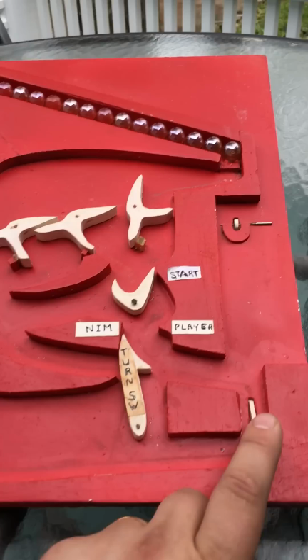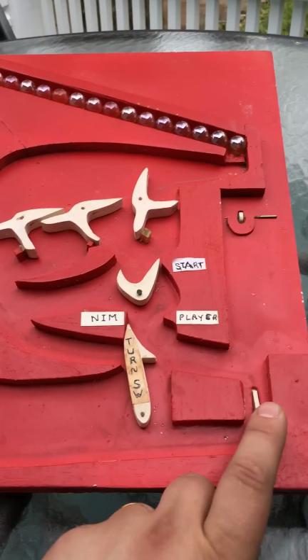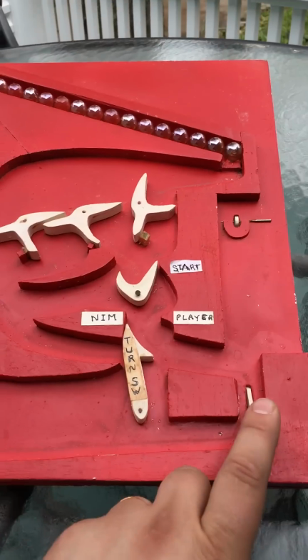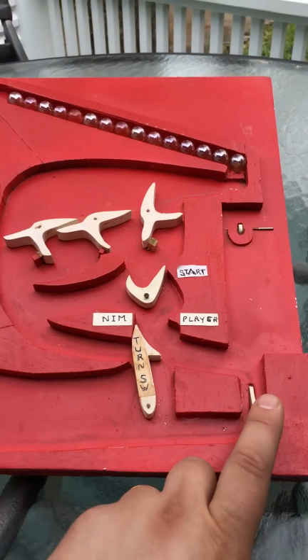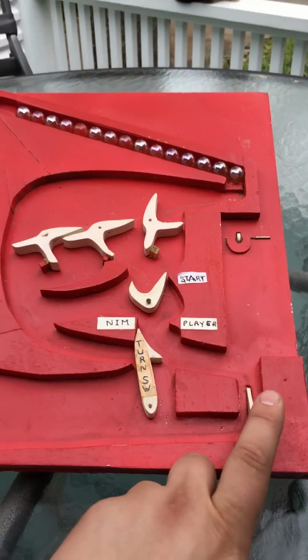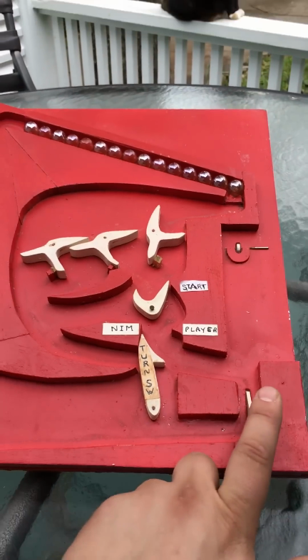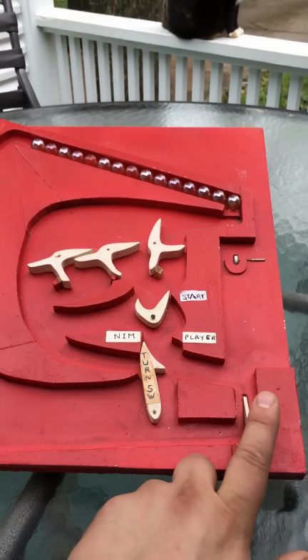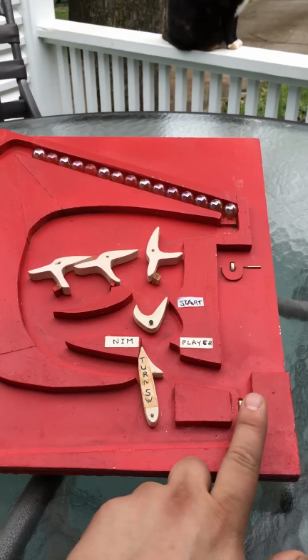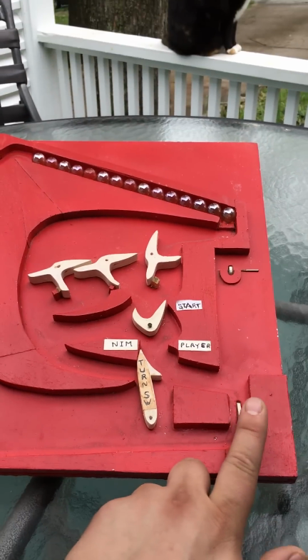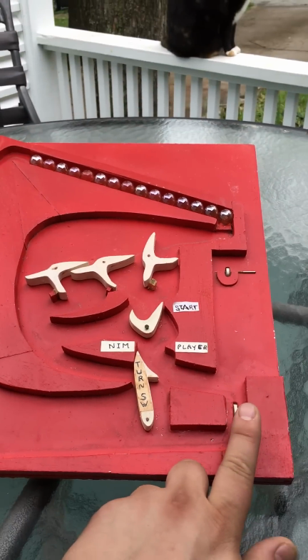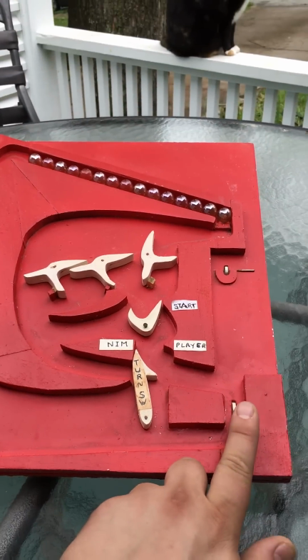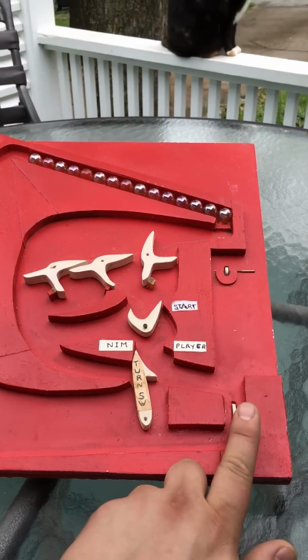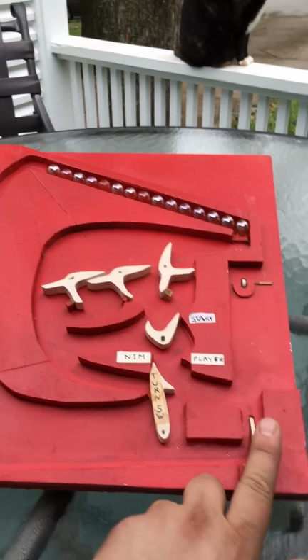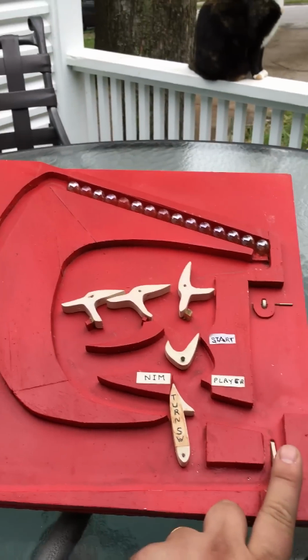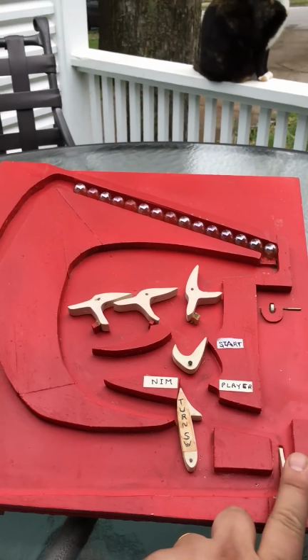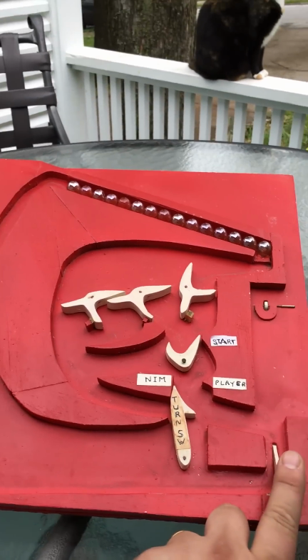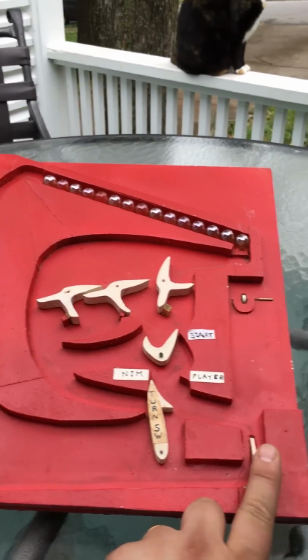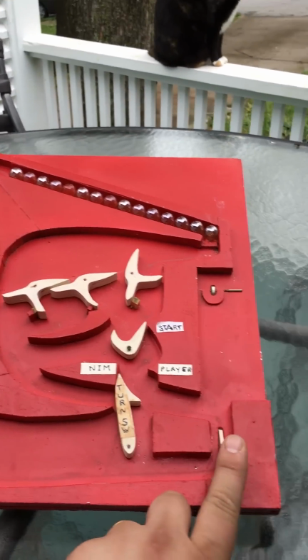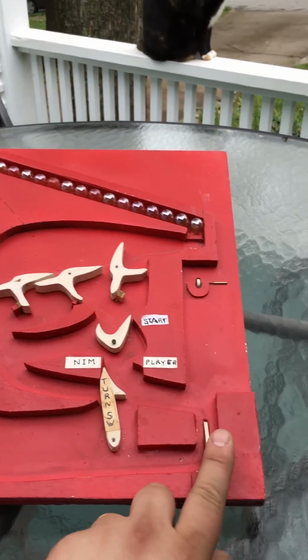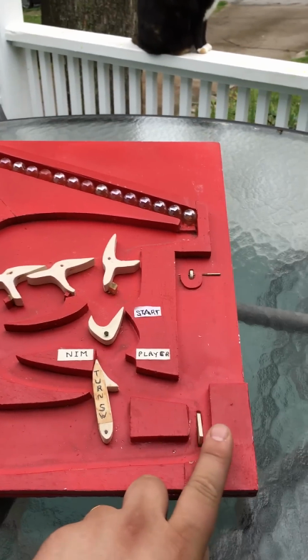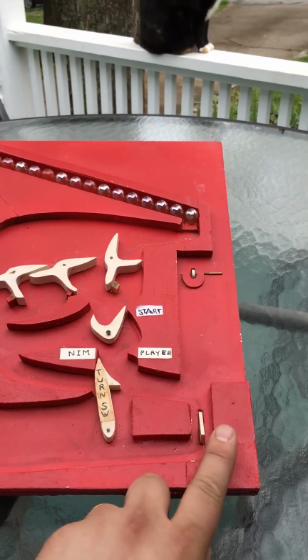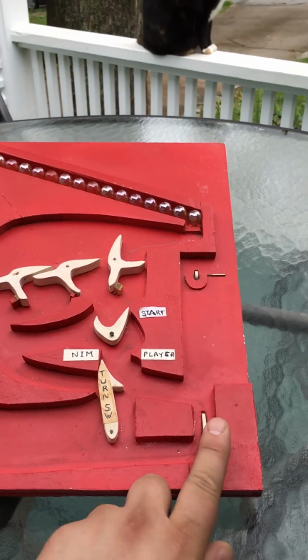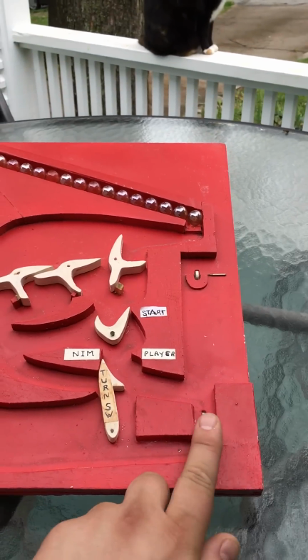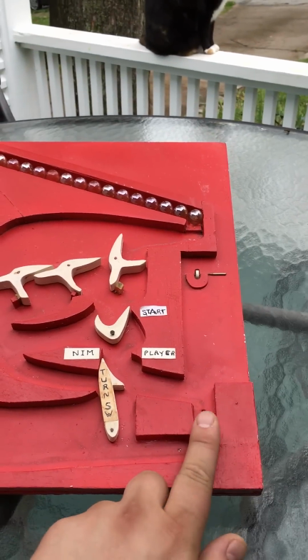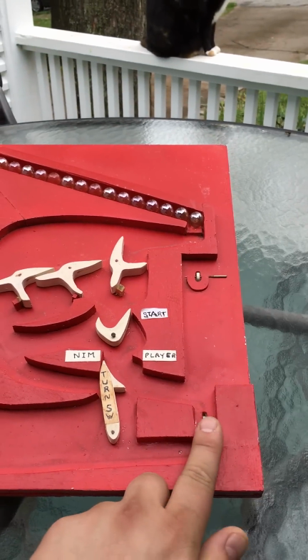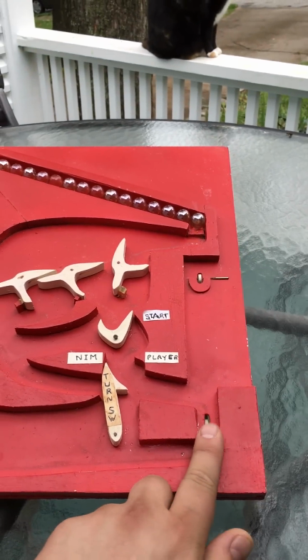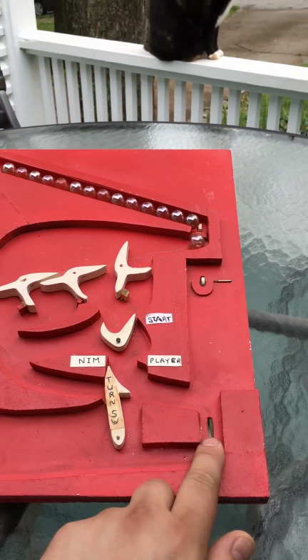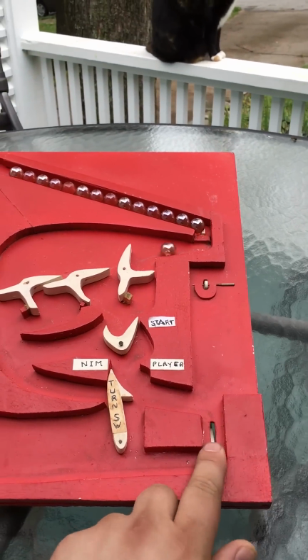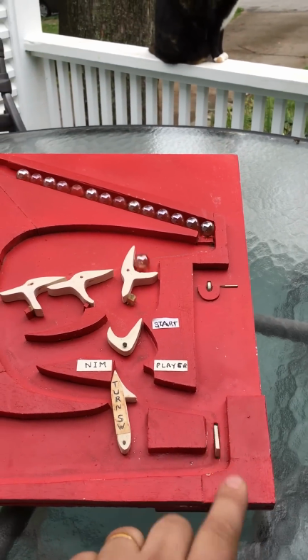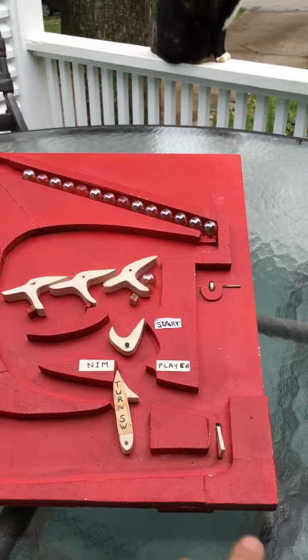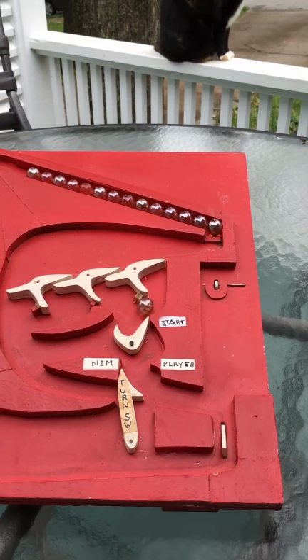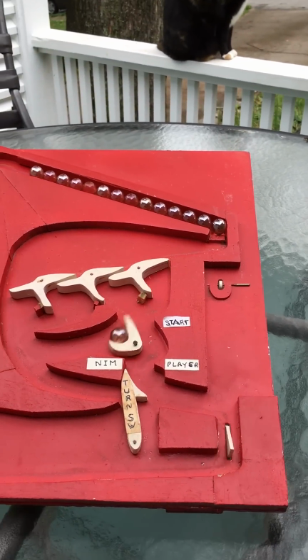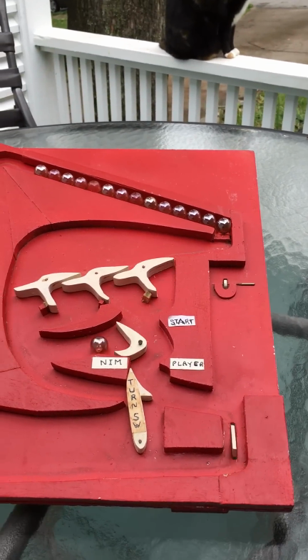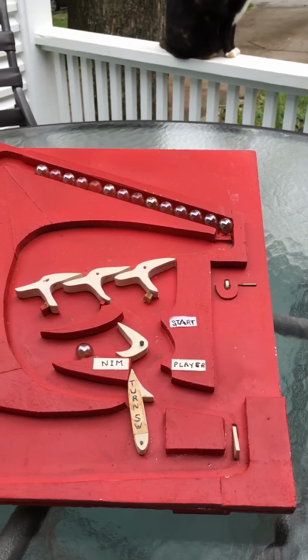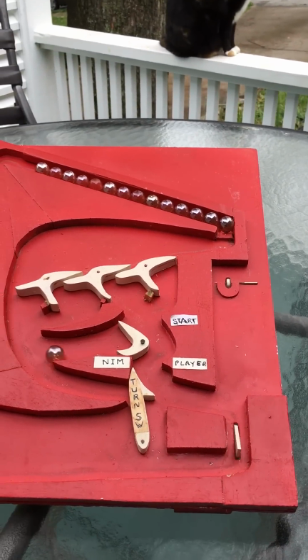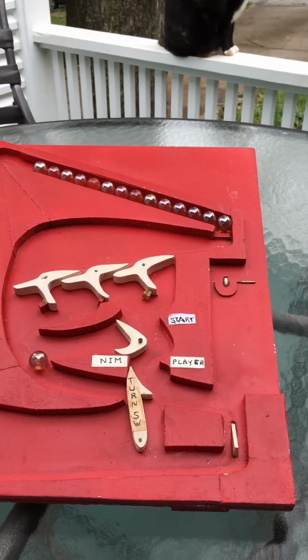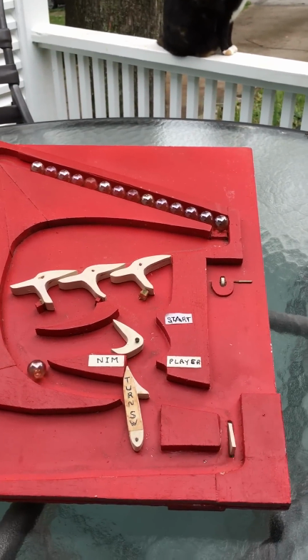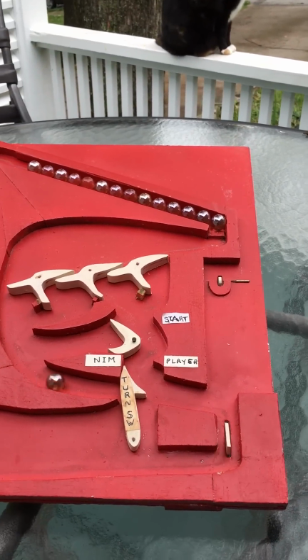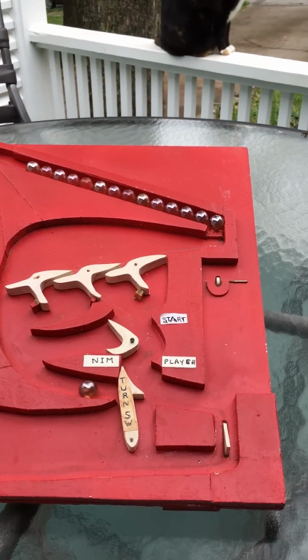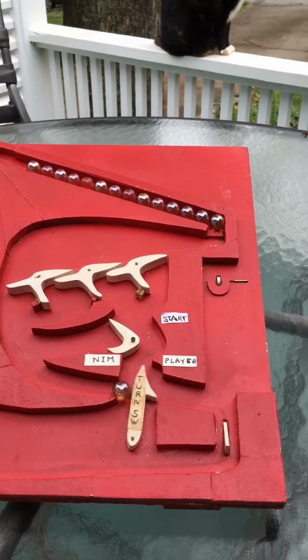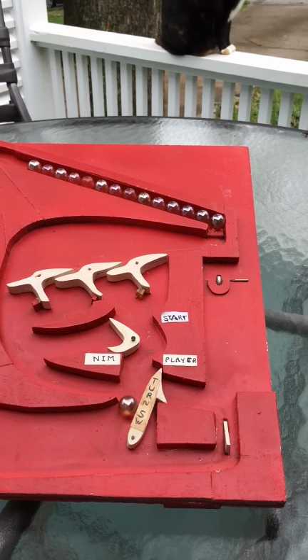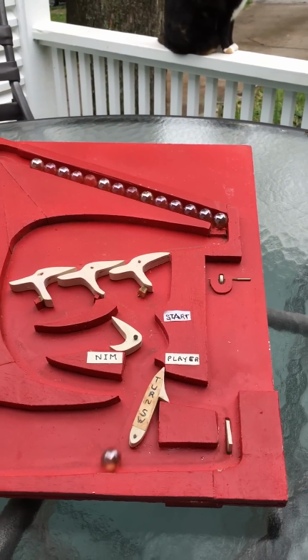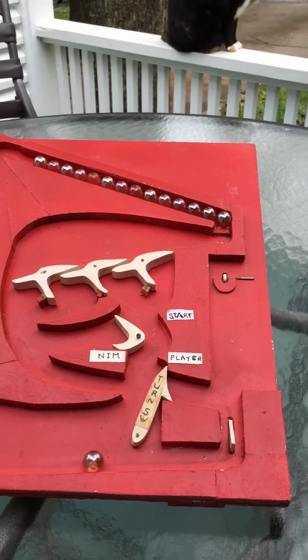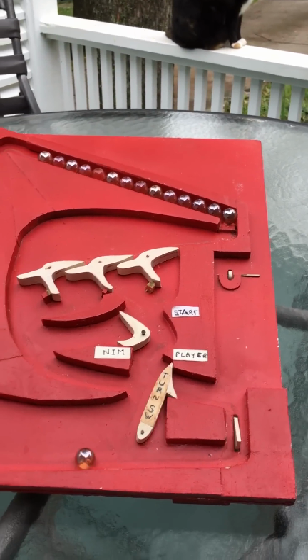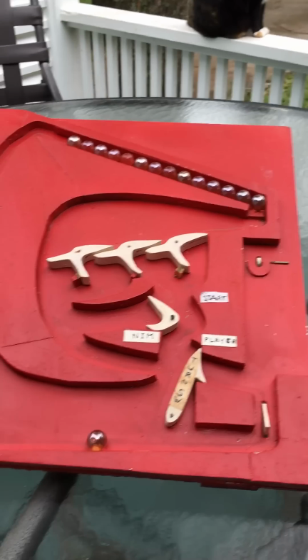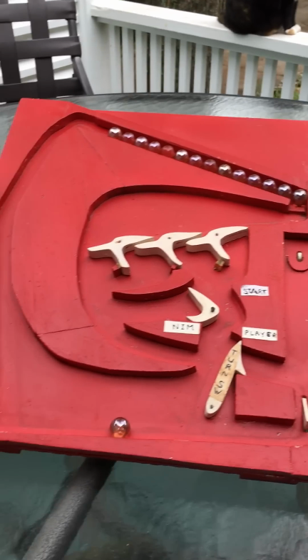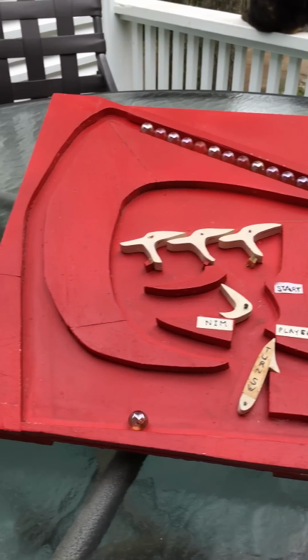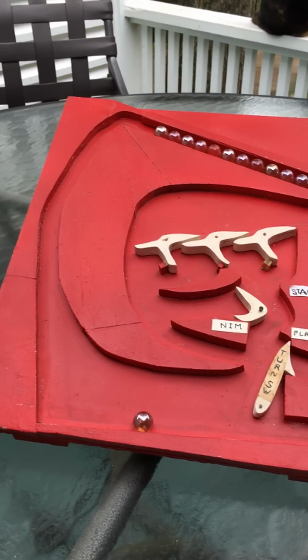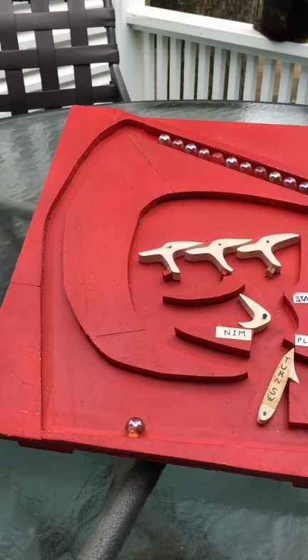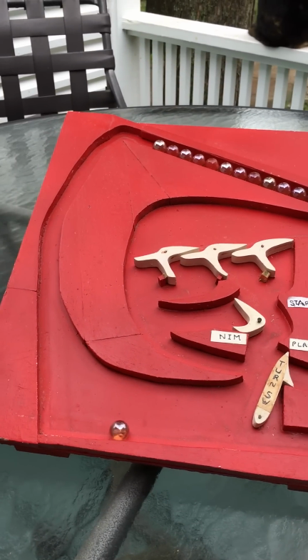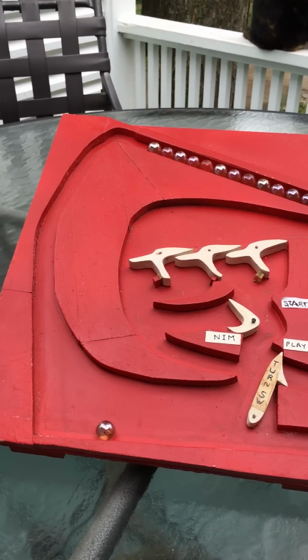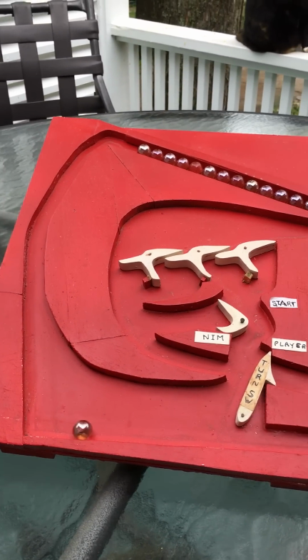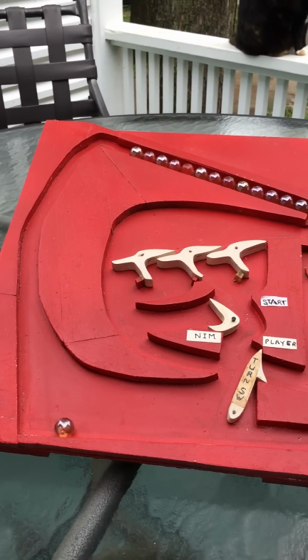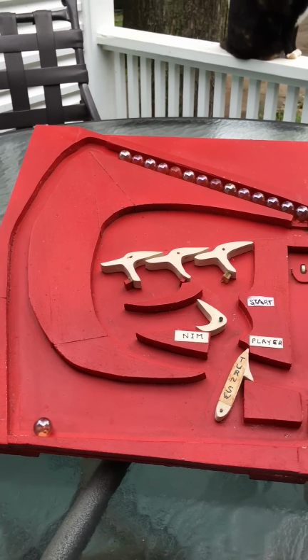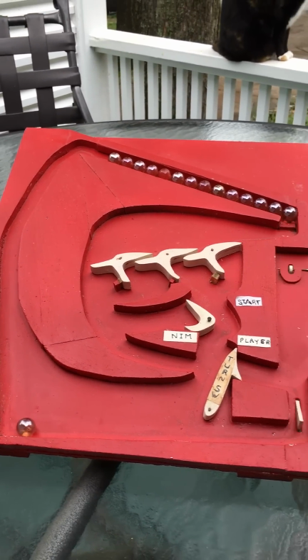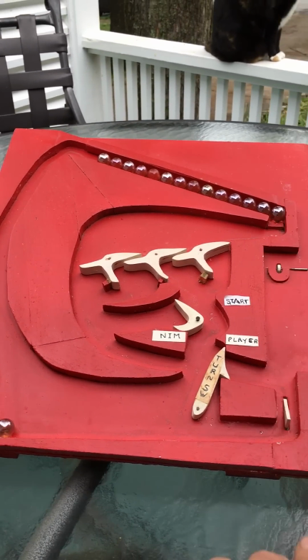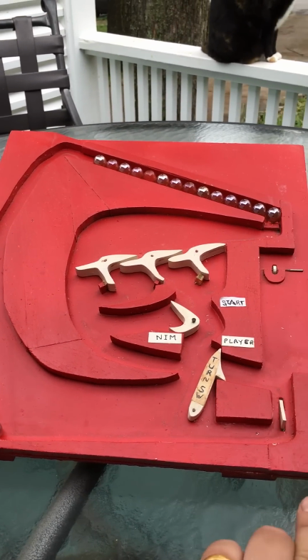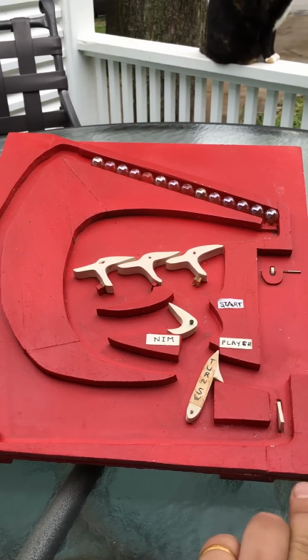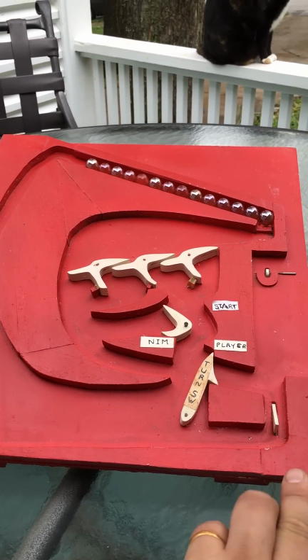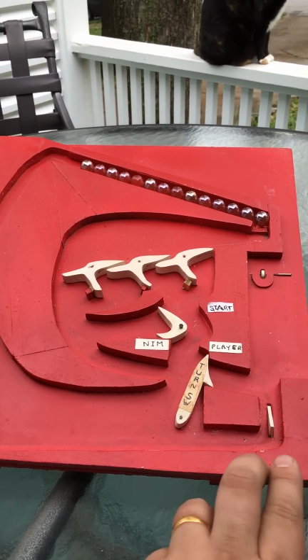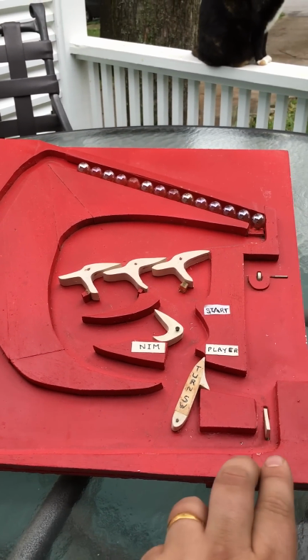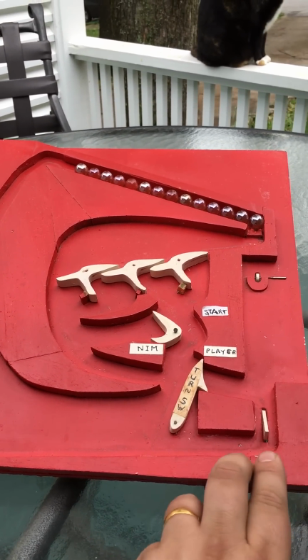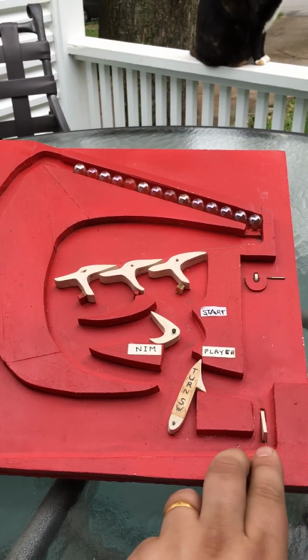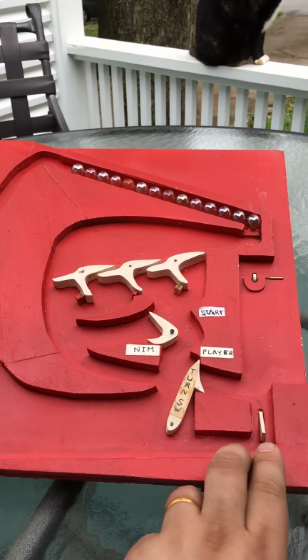Let's test if this still works — 15 marbles at the top. There you go, it does still work.